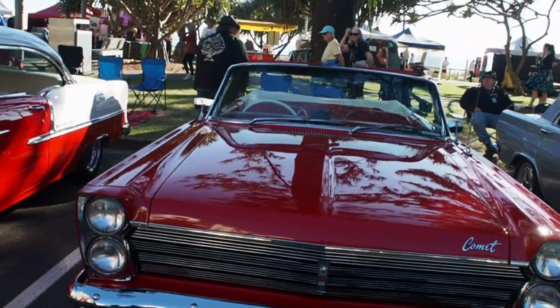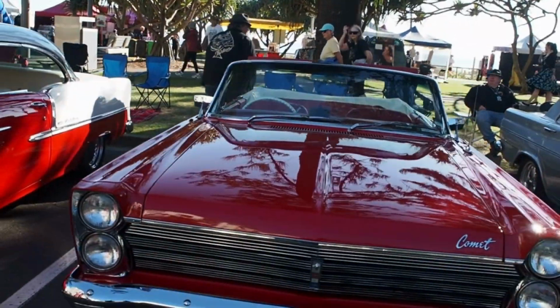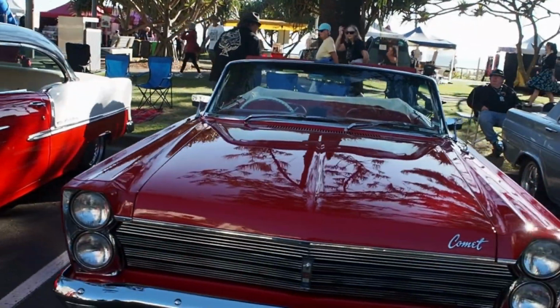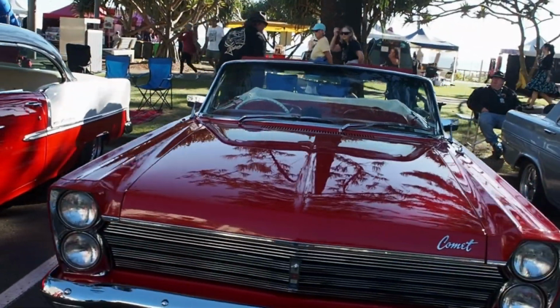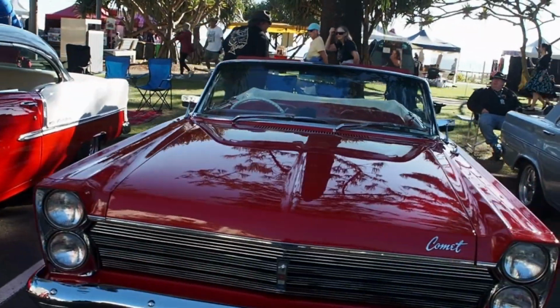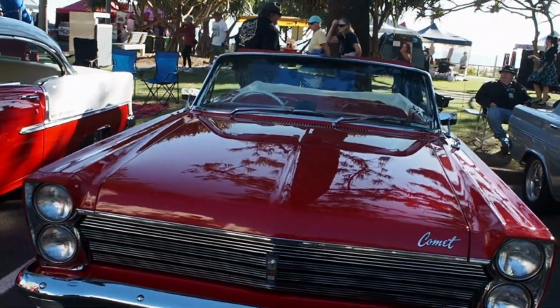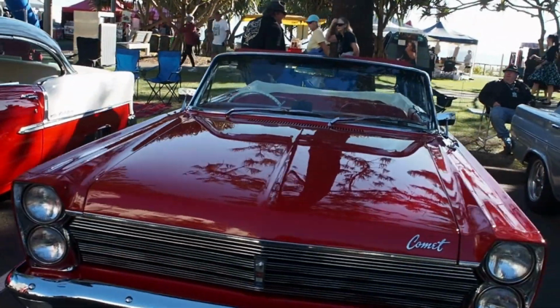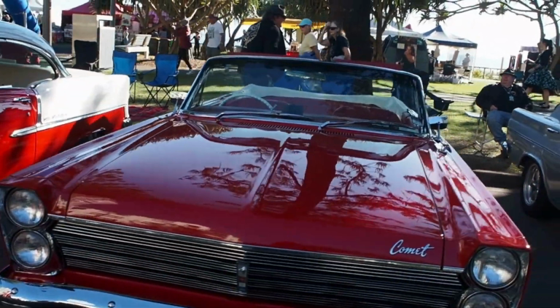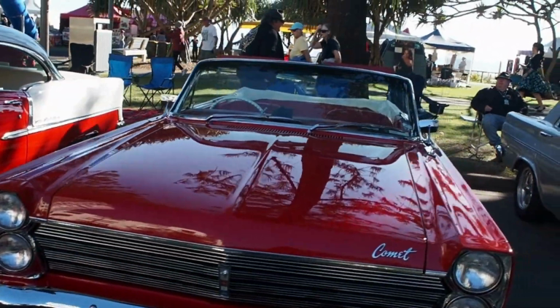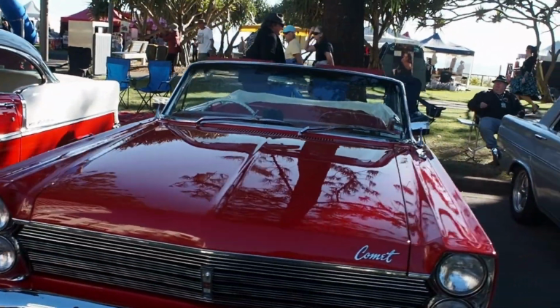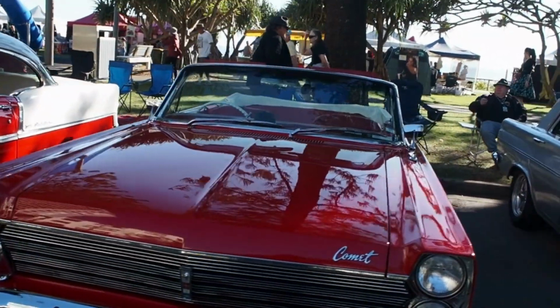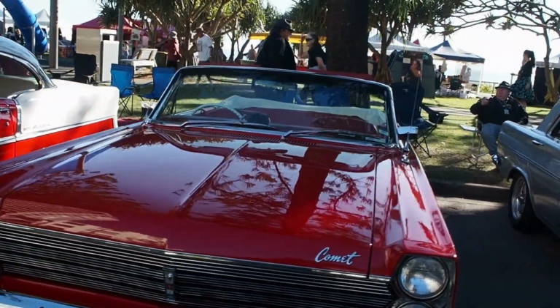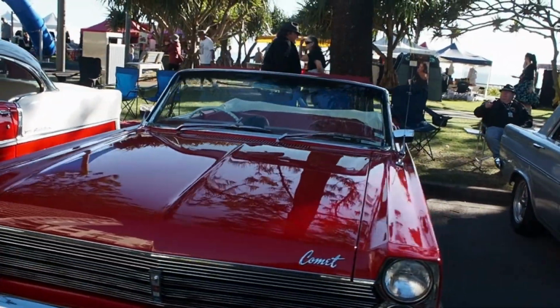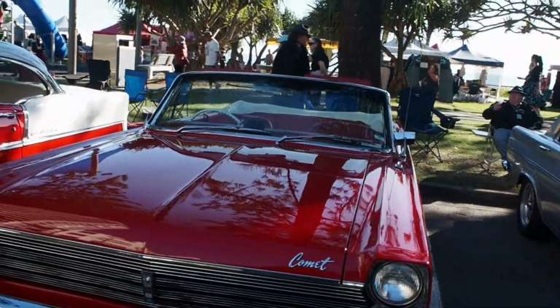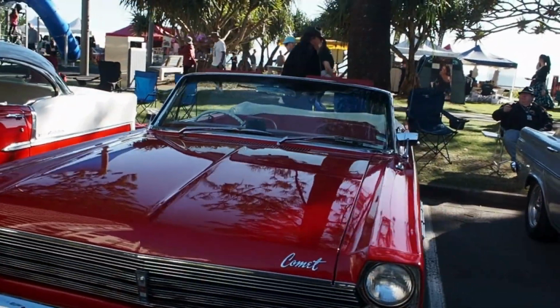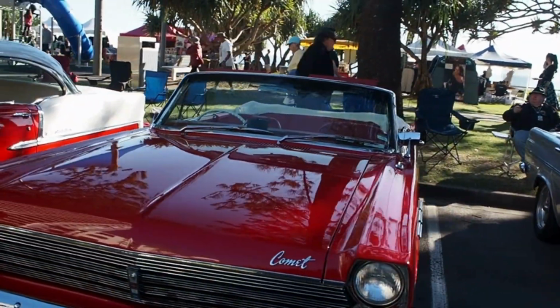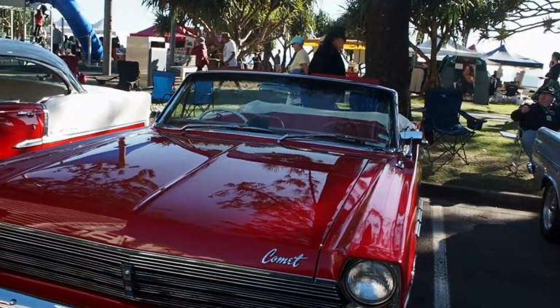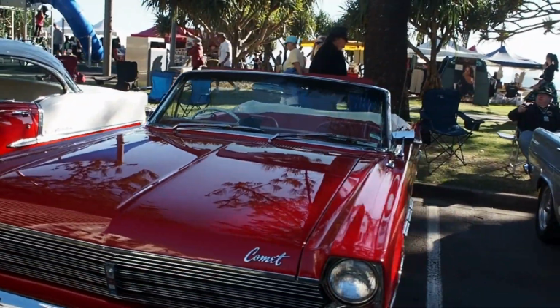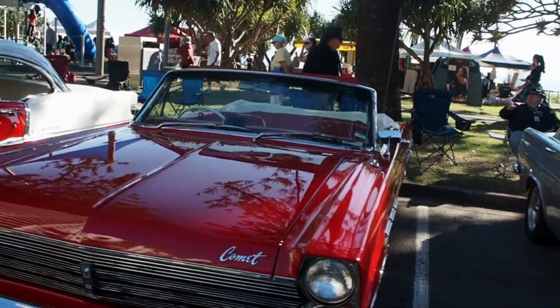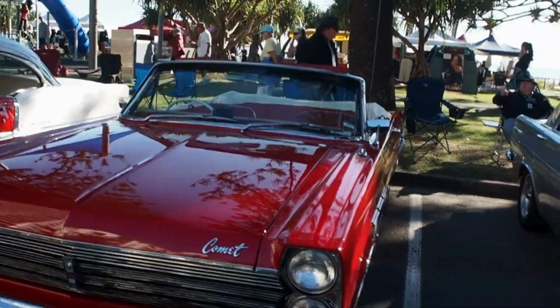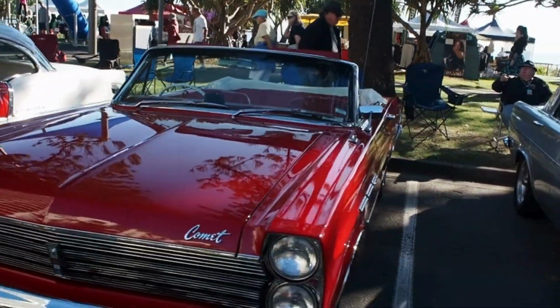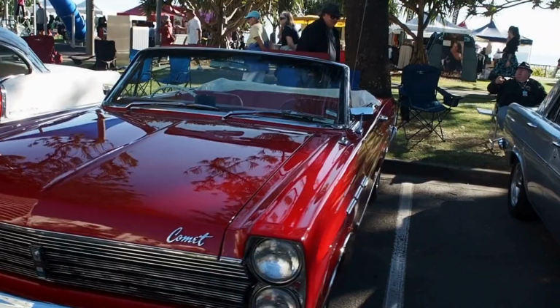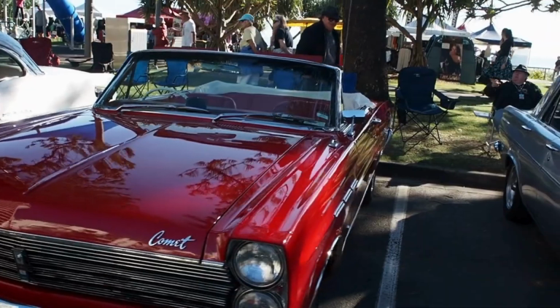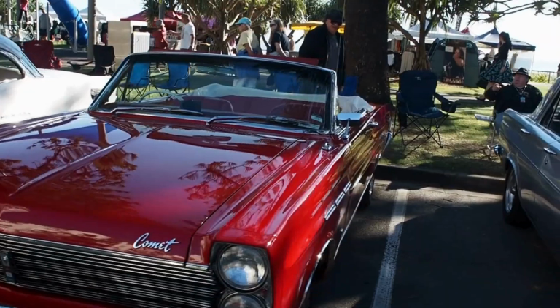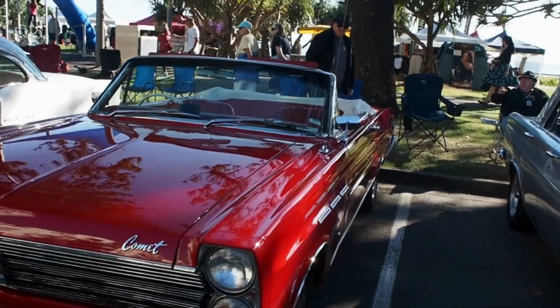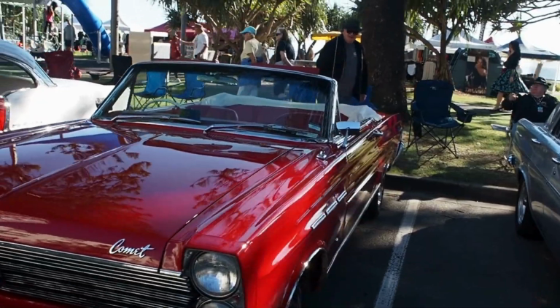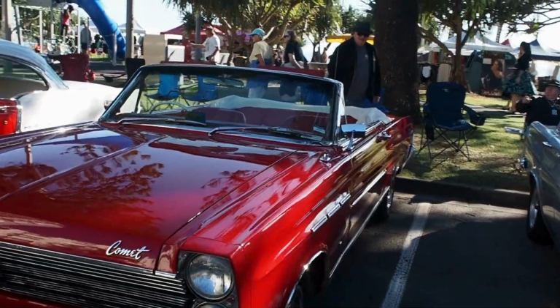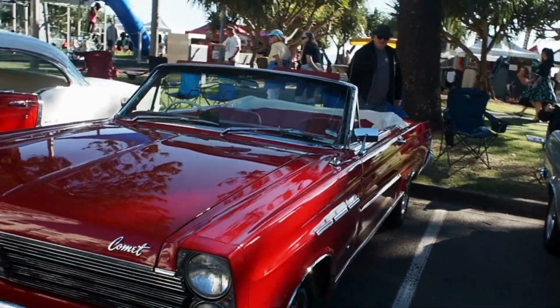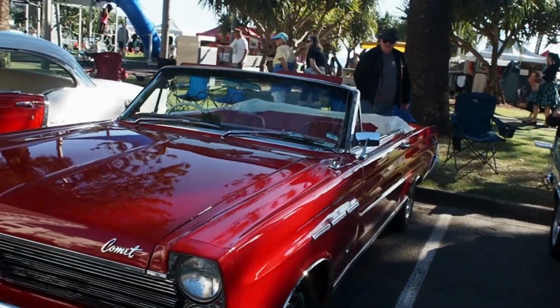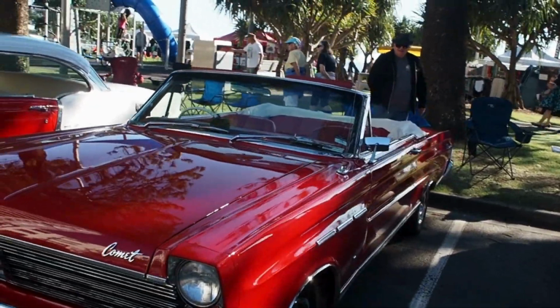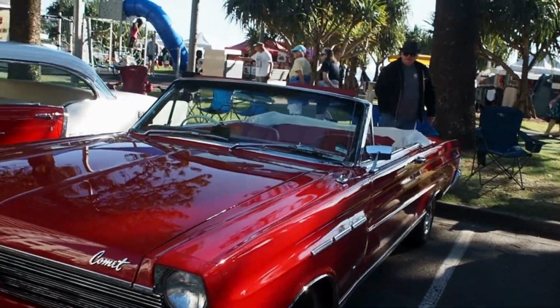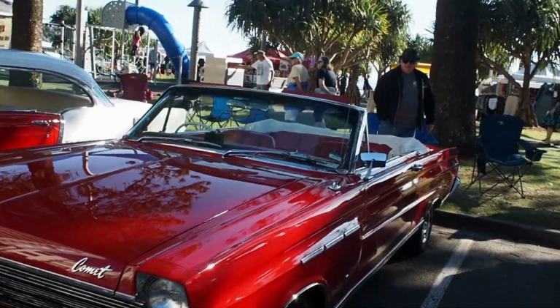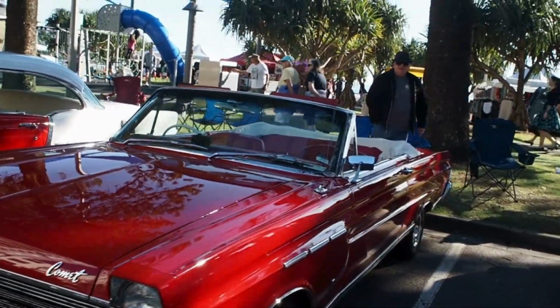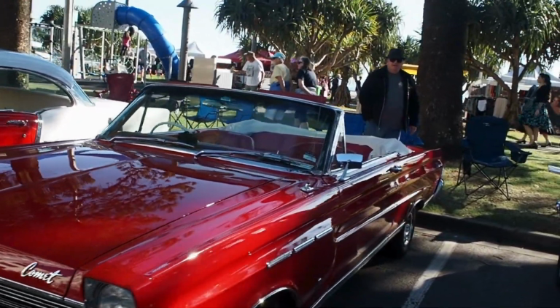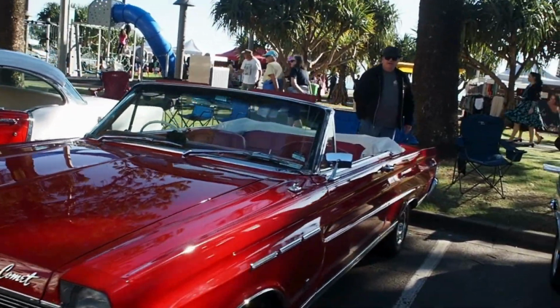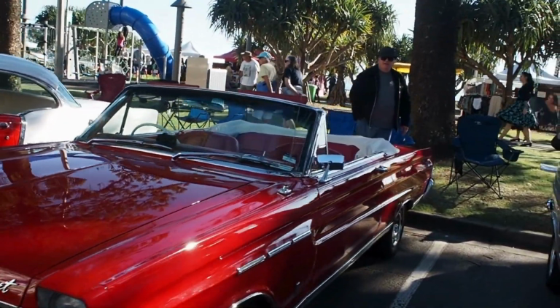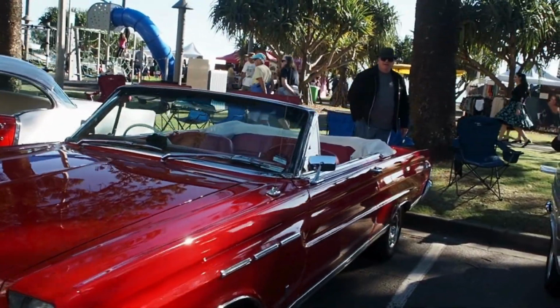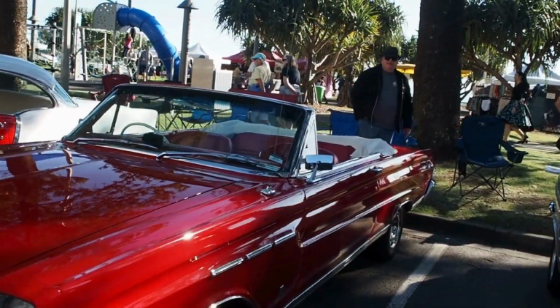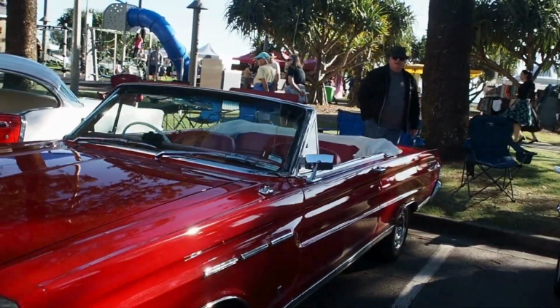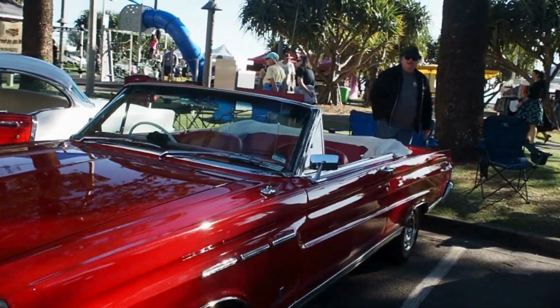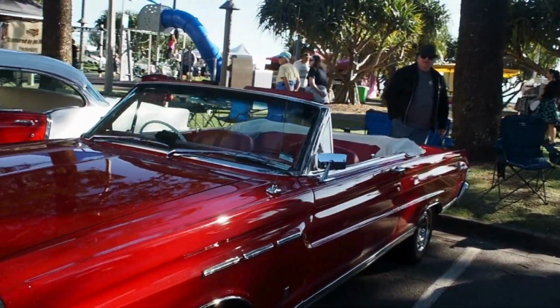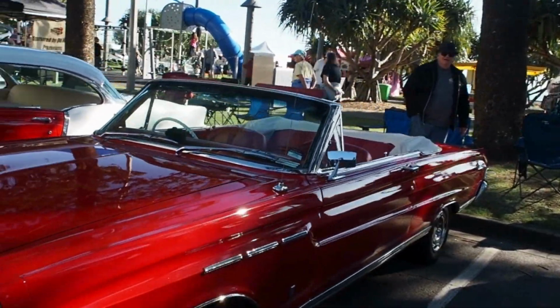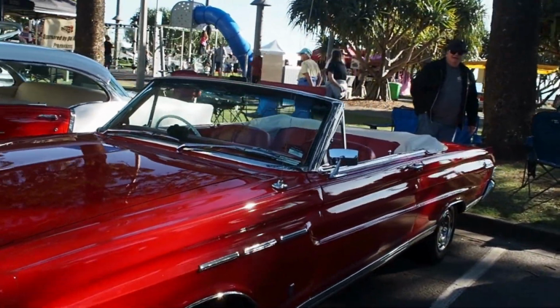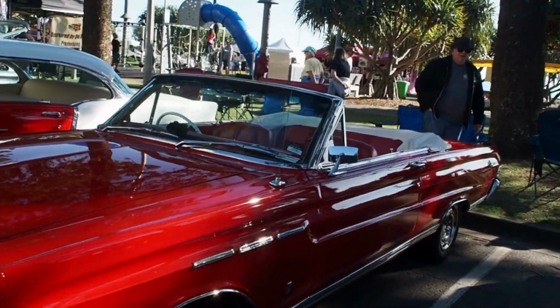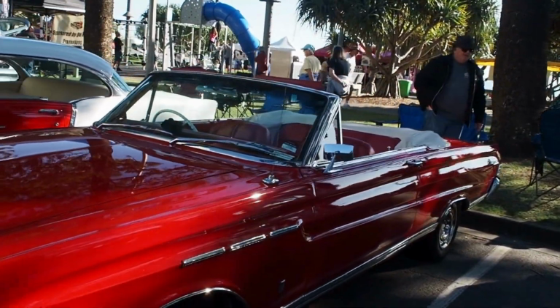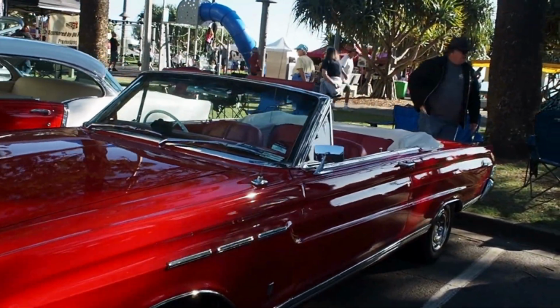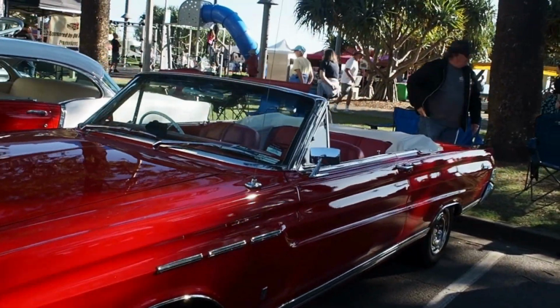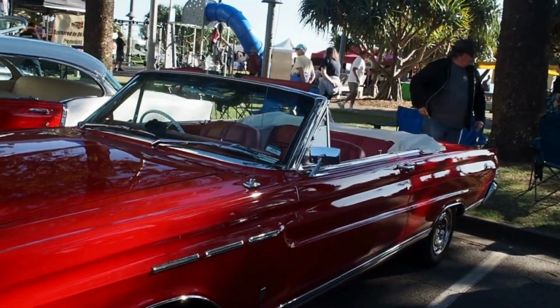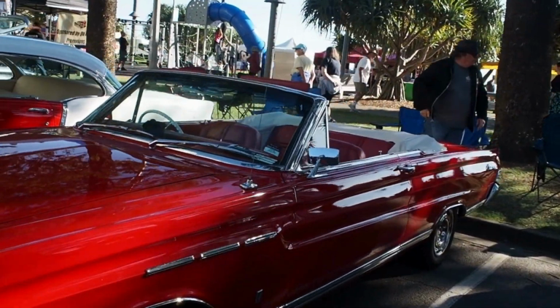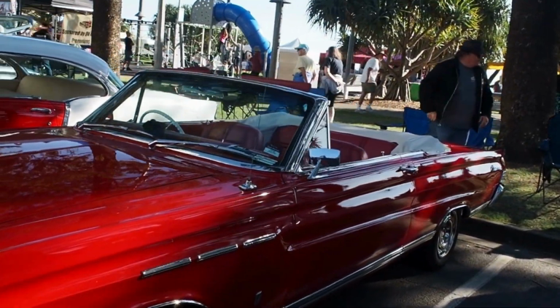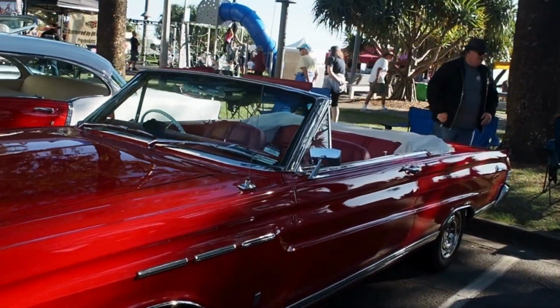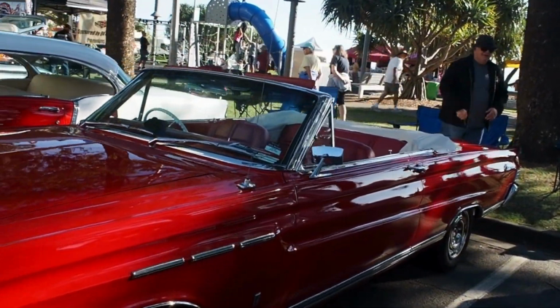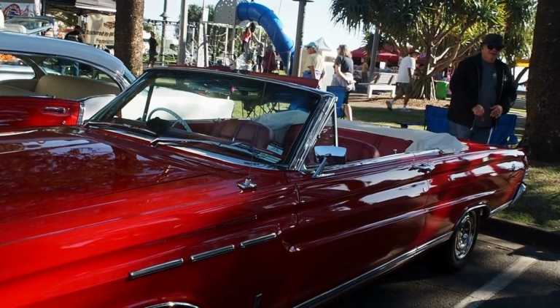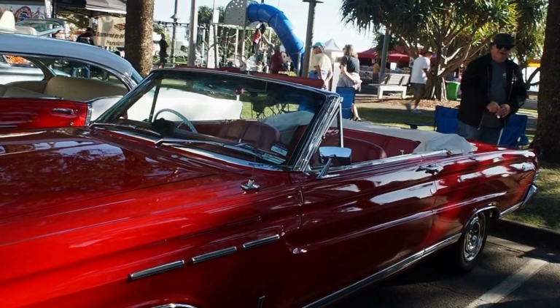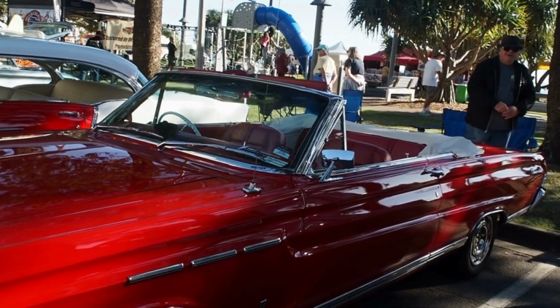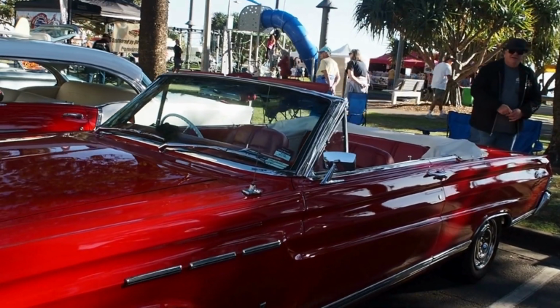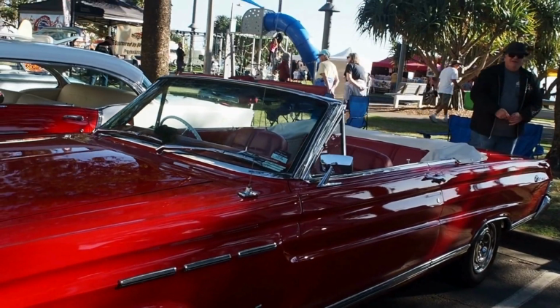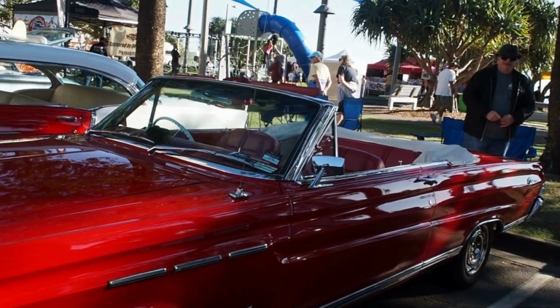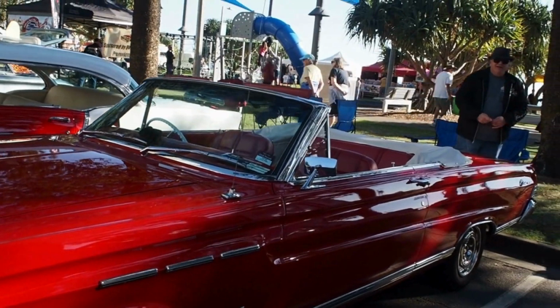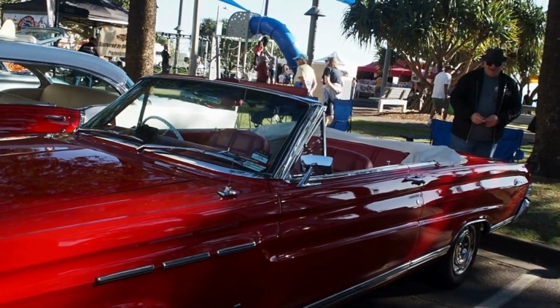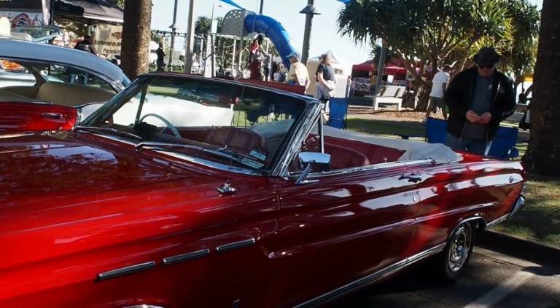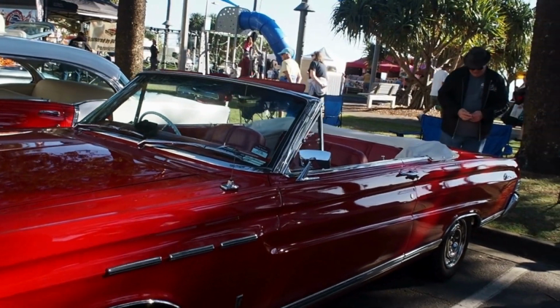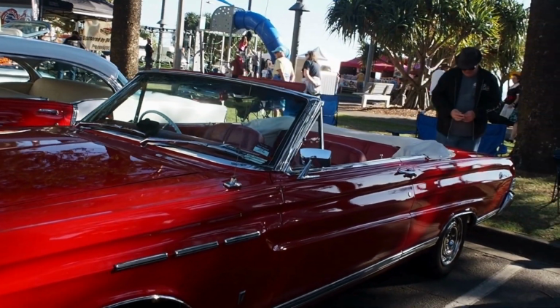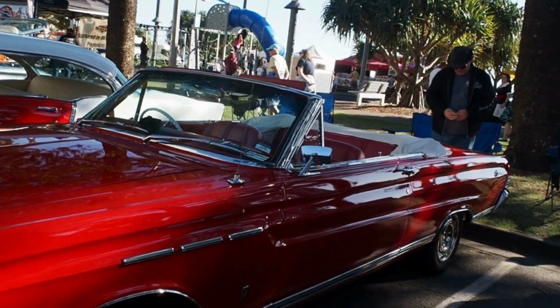Mercury Comet. Hello Comet, great looking car mate.